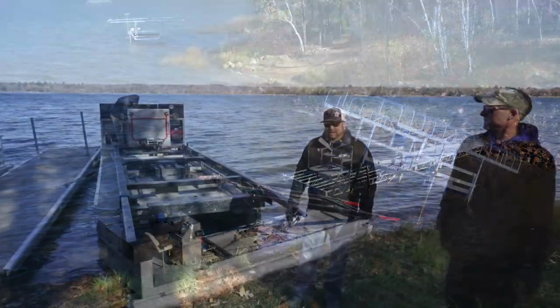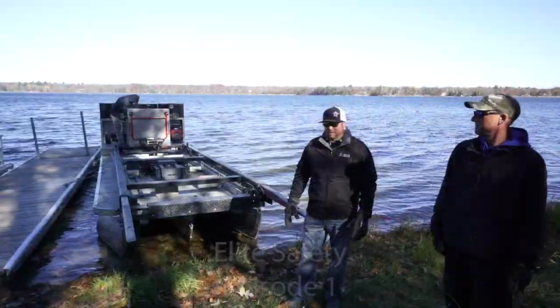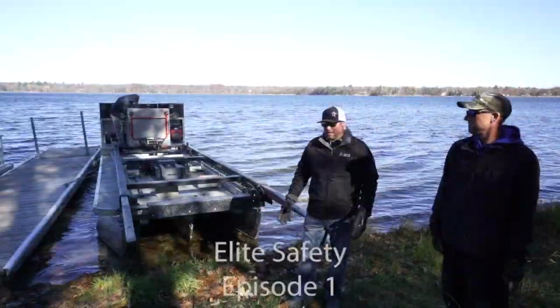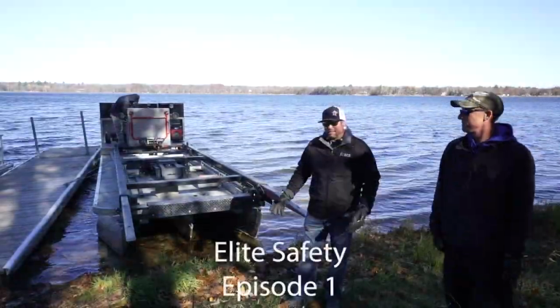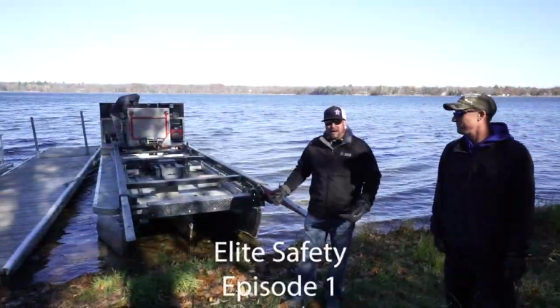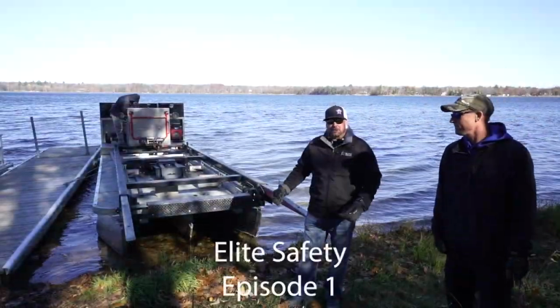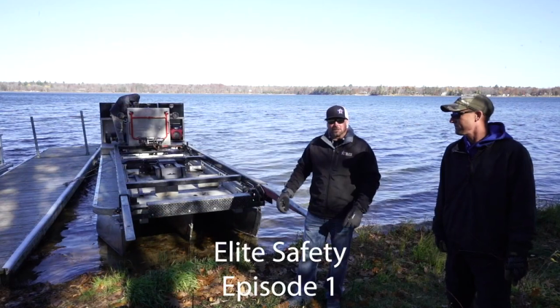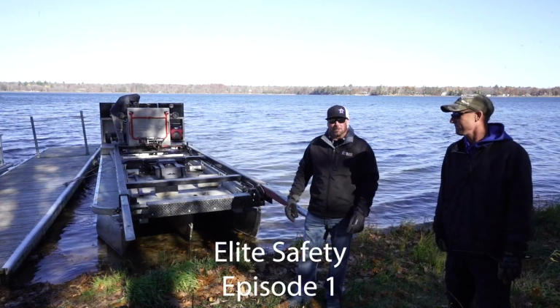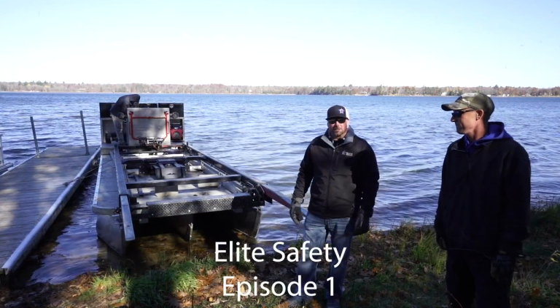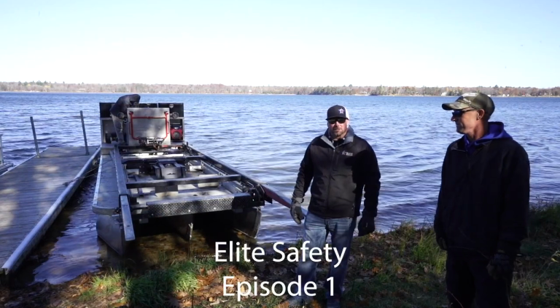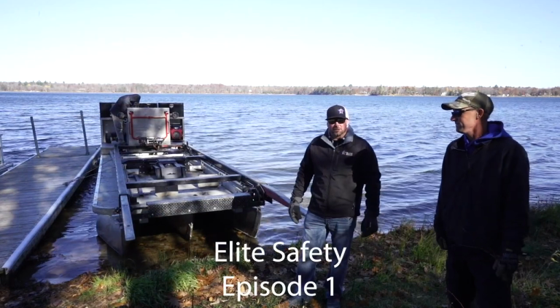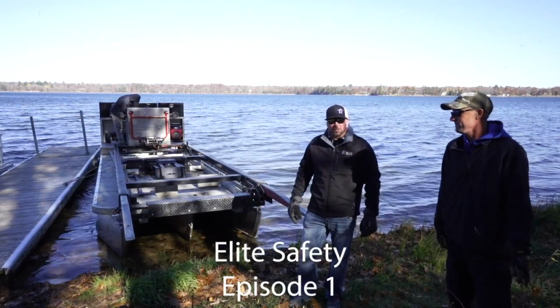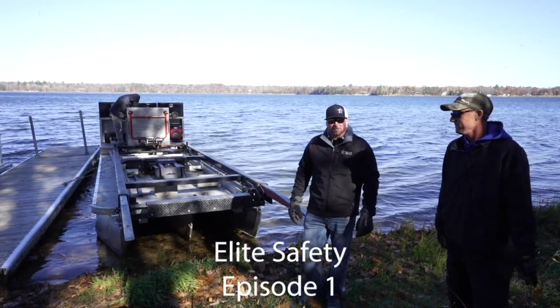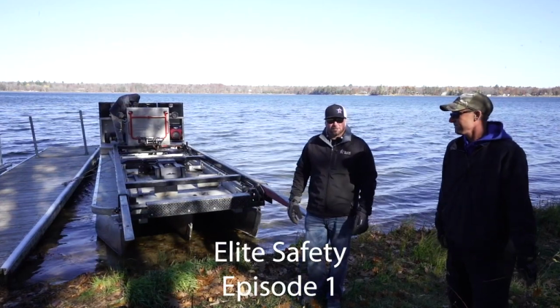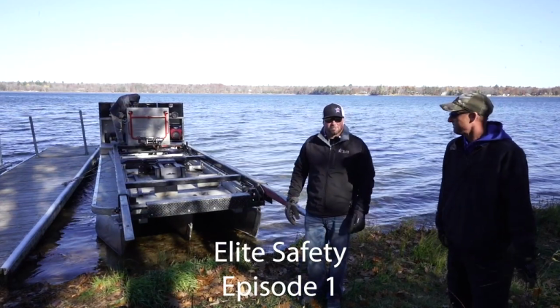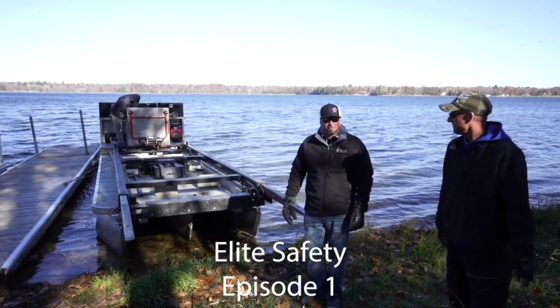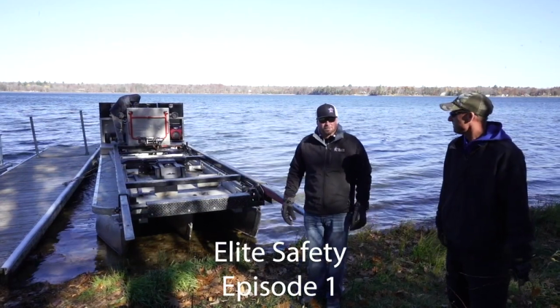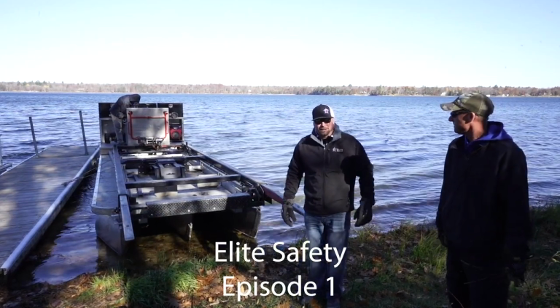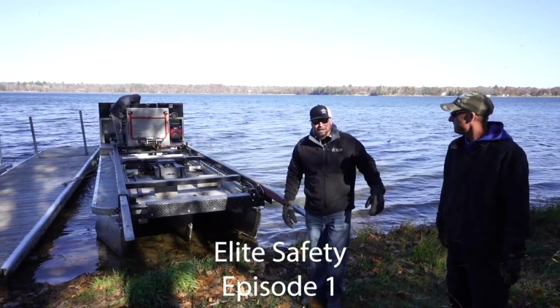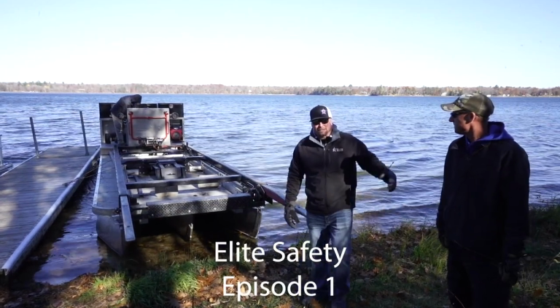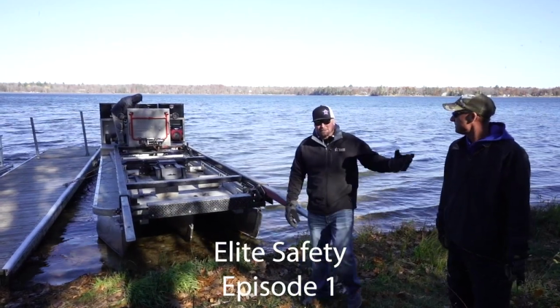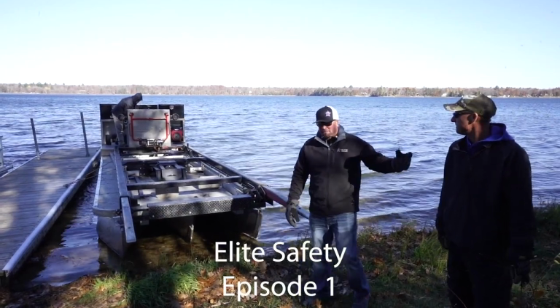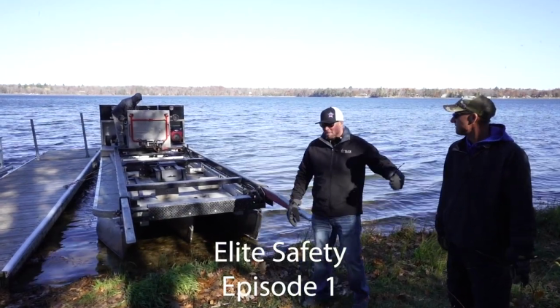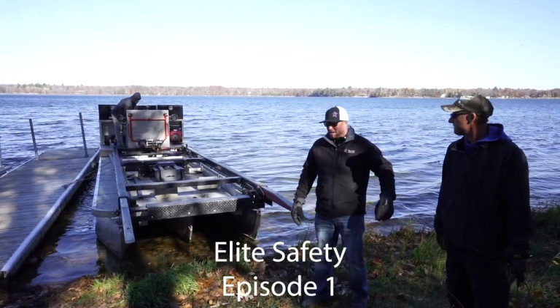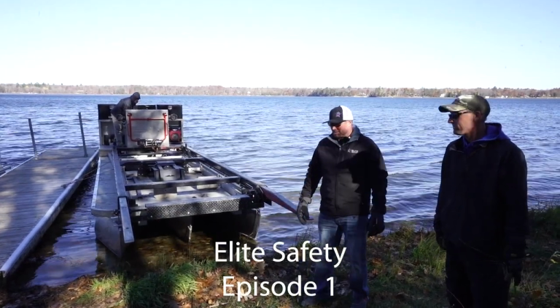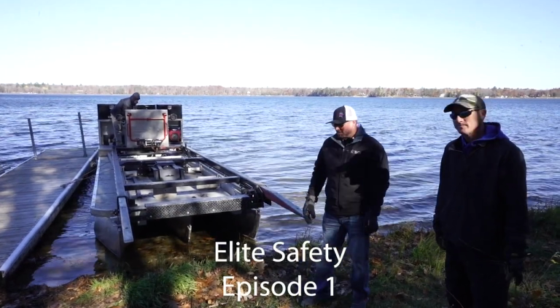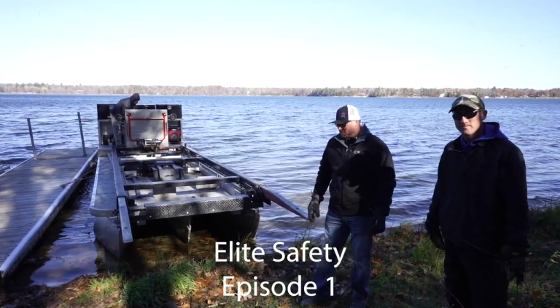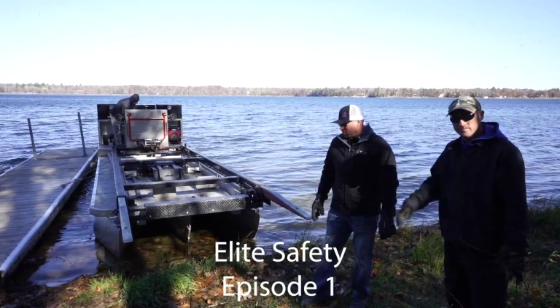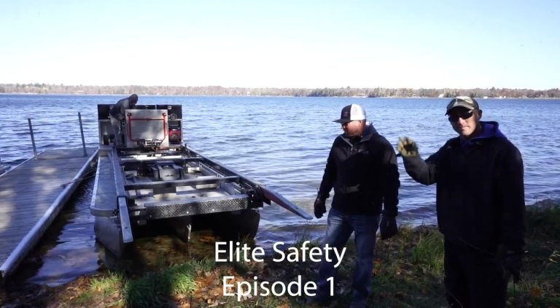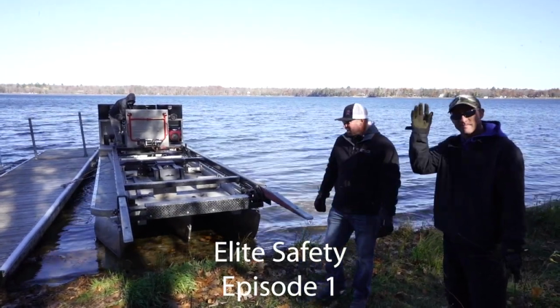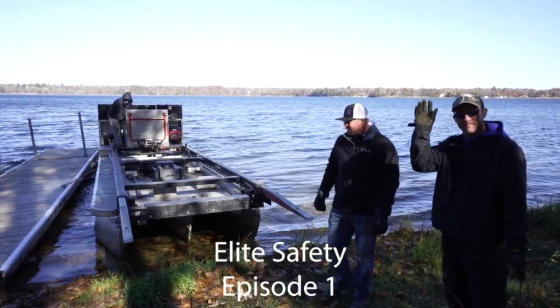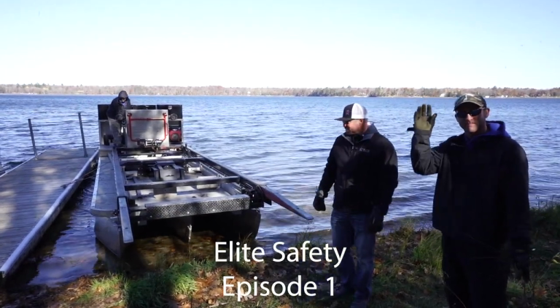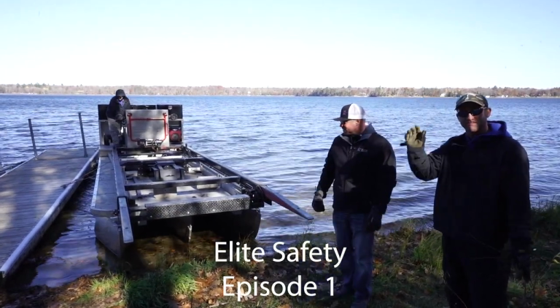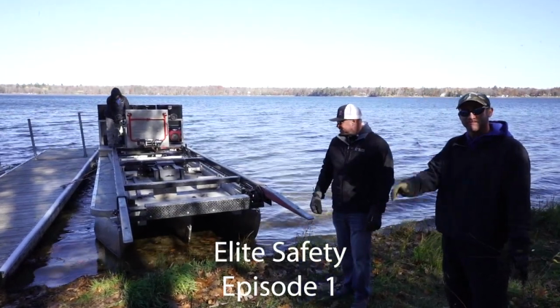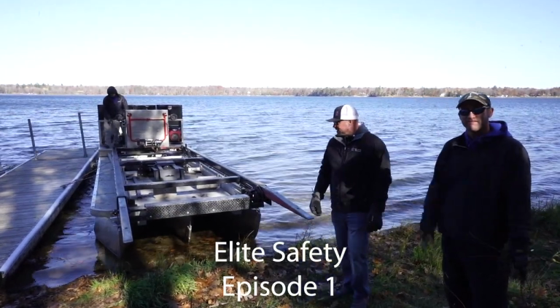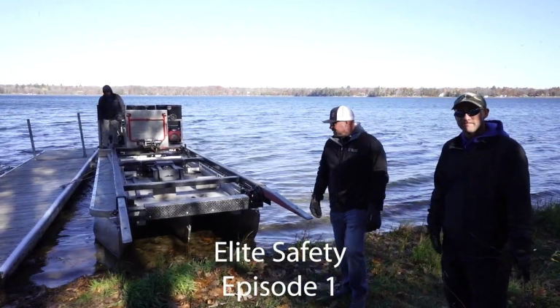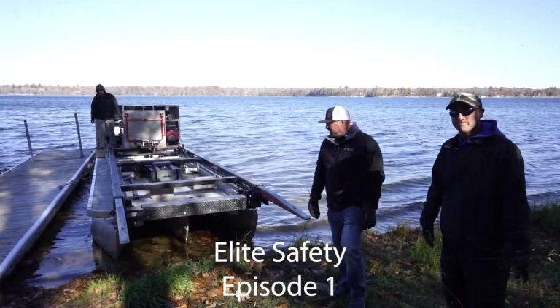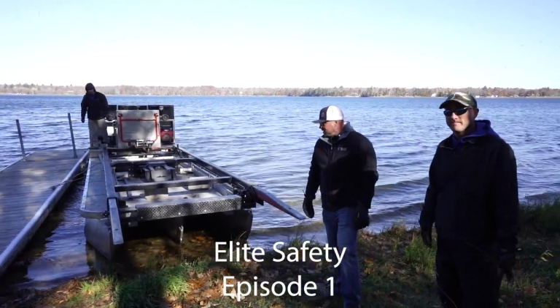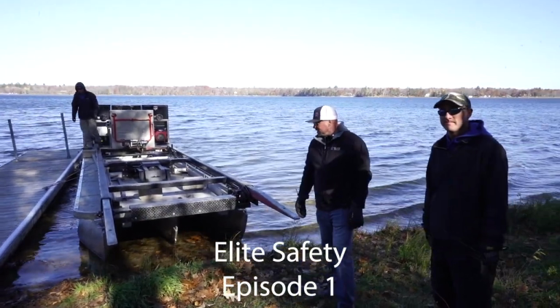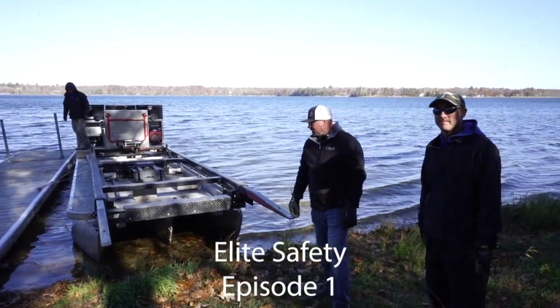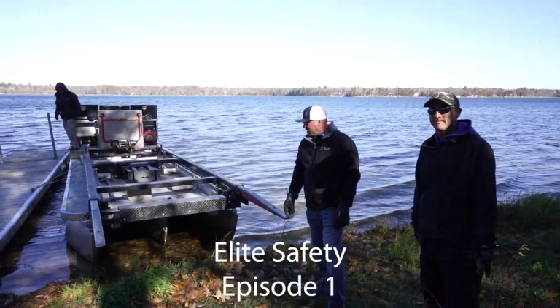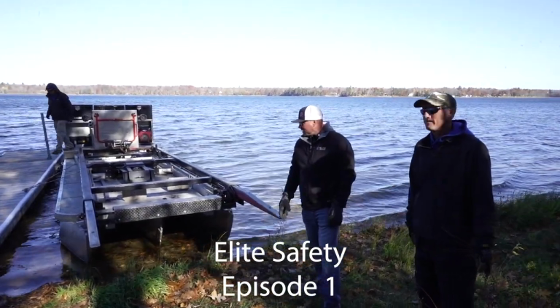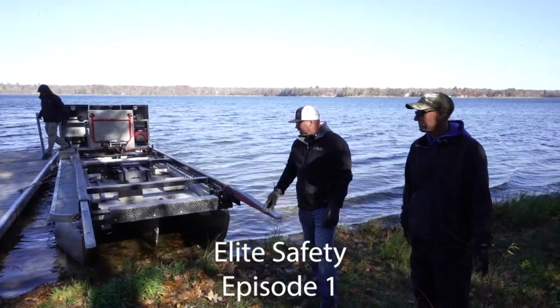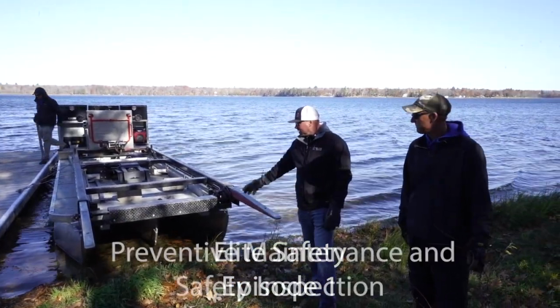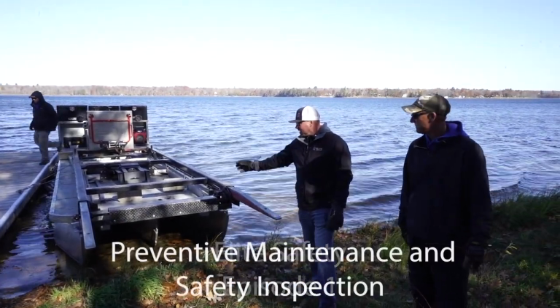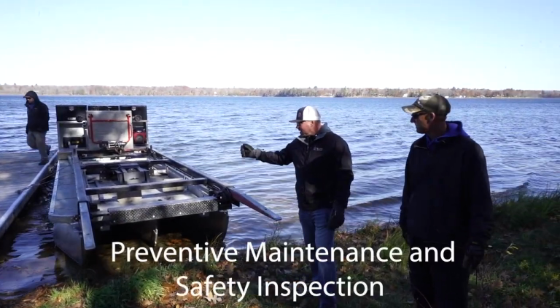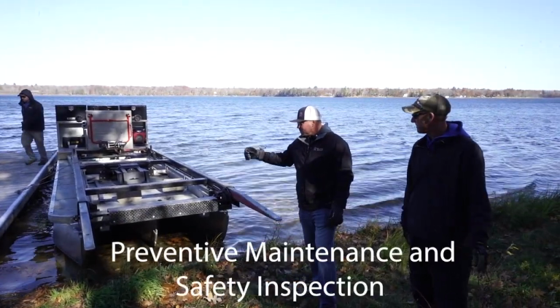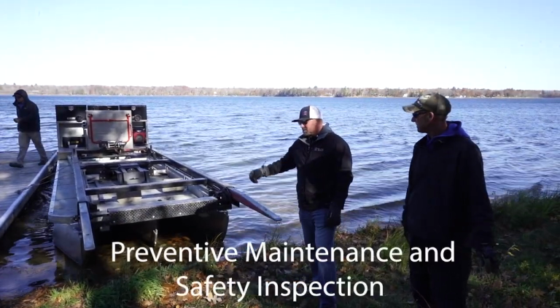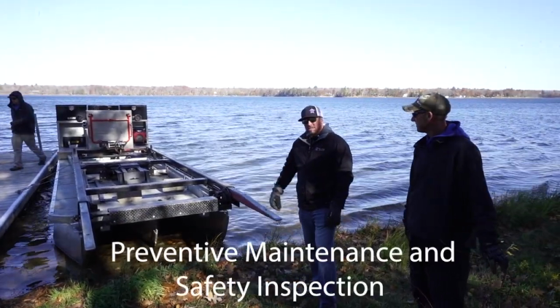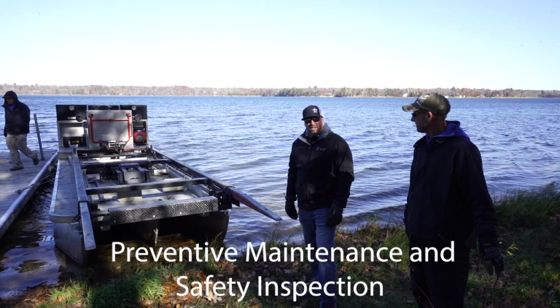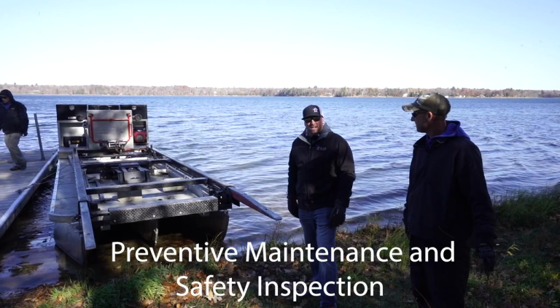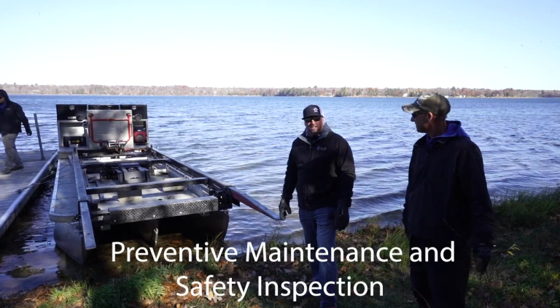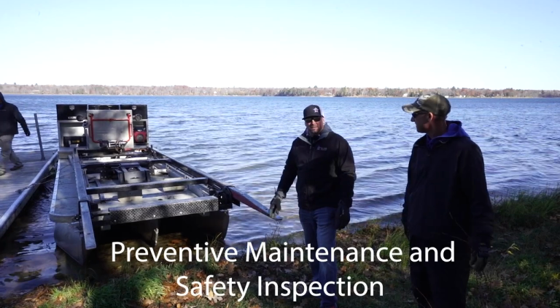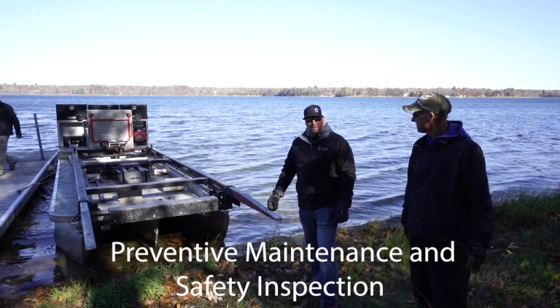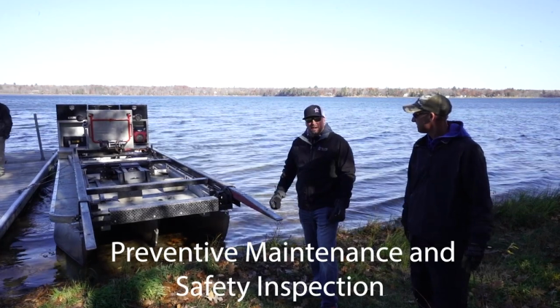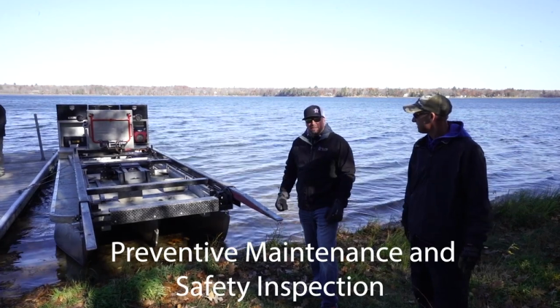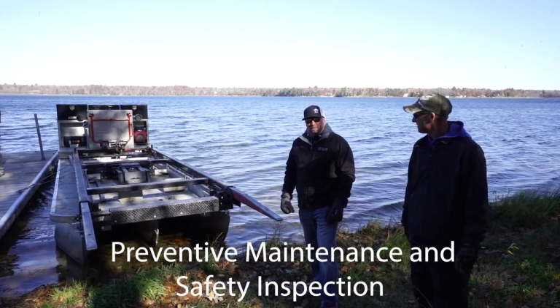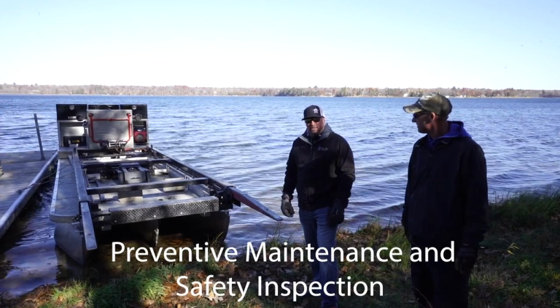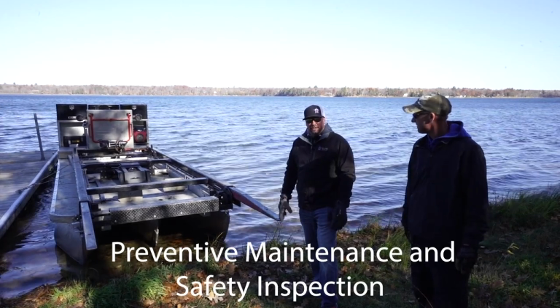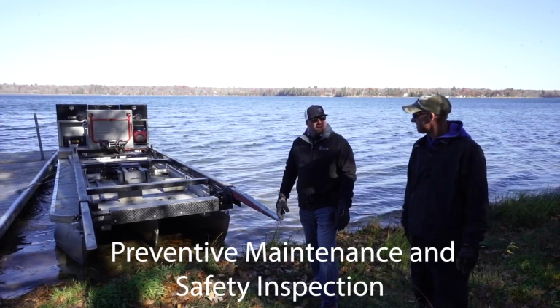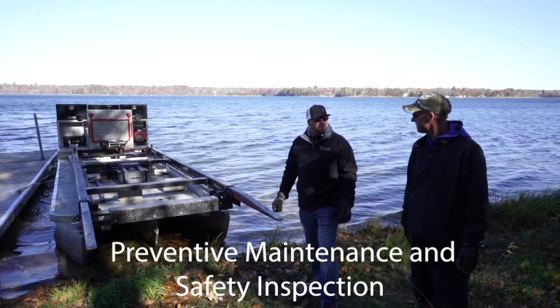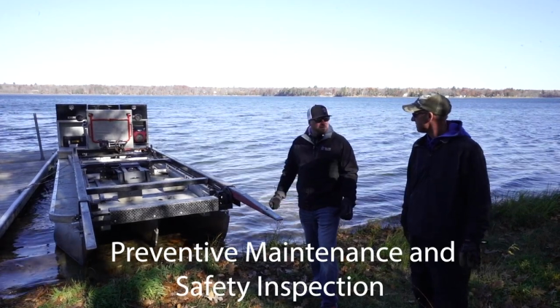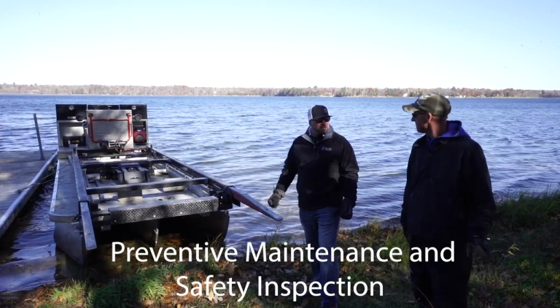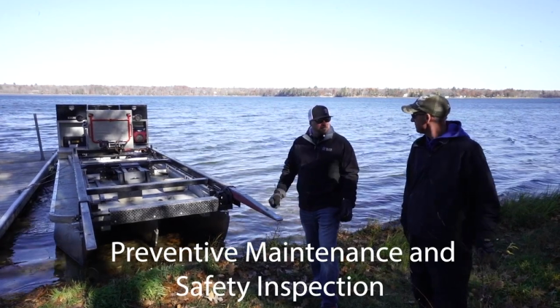Matt with Elite Industries. We've got Brent Foster and SoFast out here and we're just going to talk a little bit about preventative maintenance.